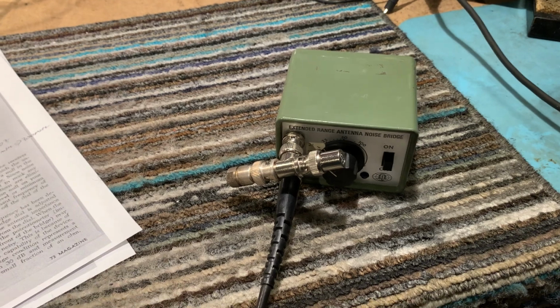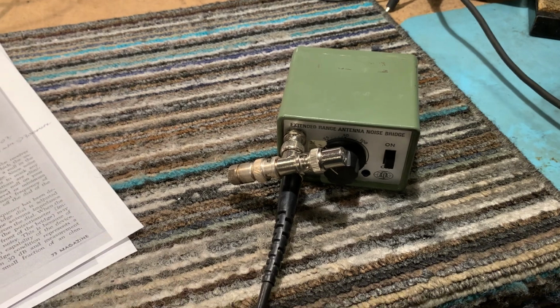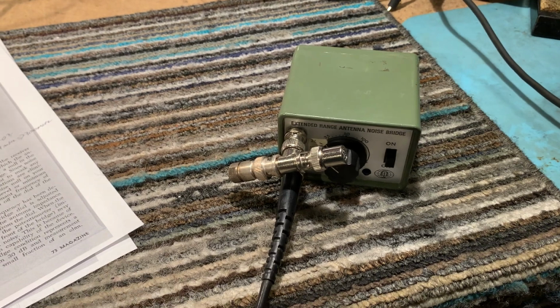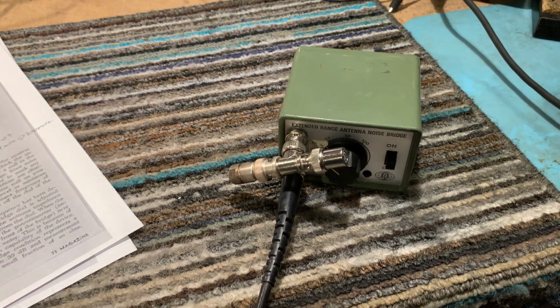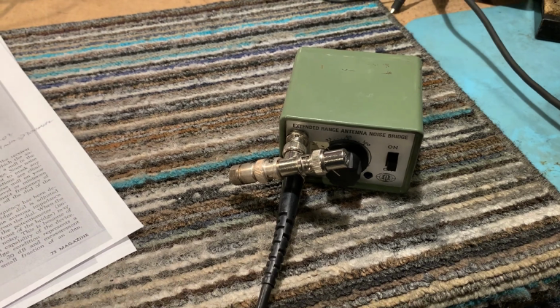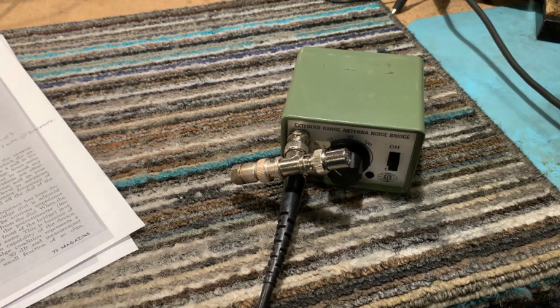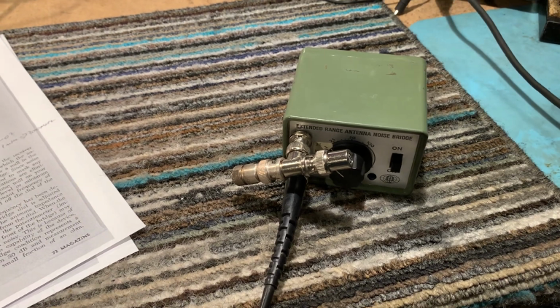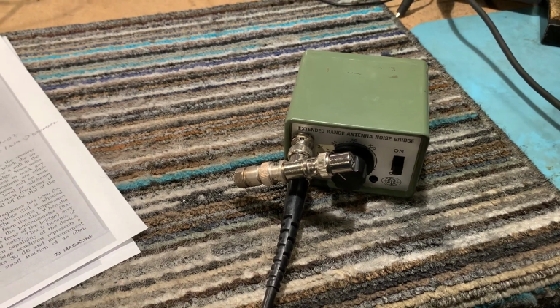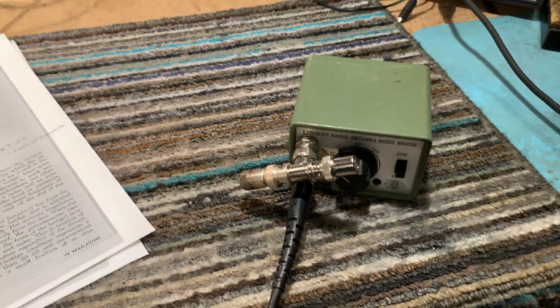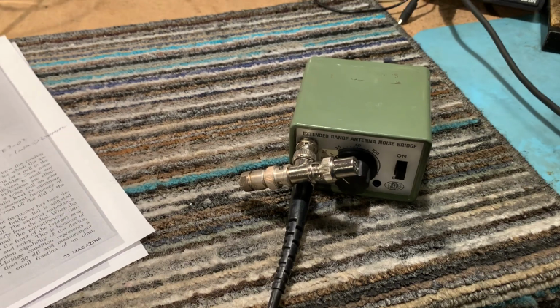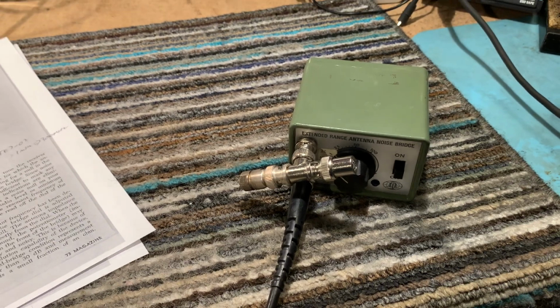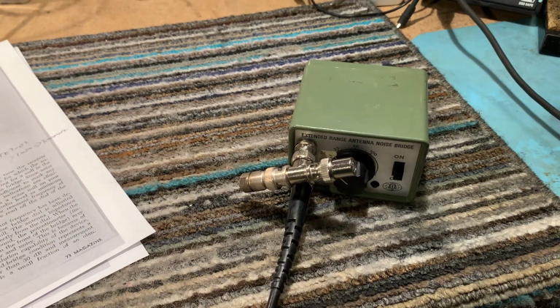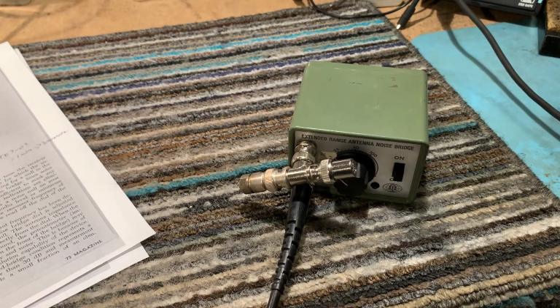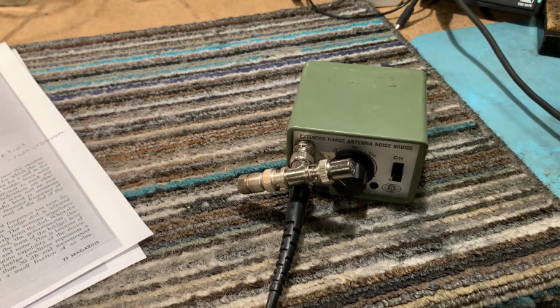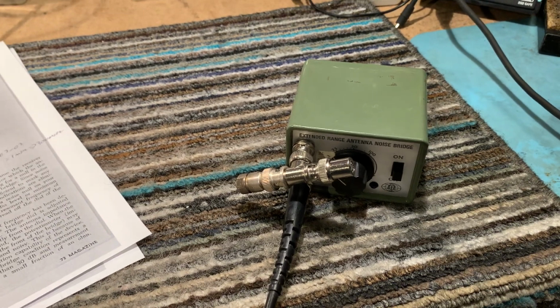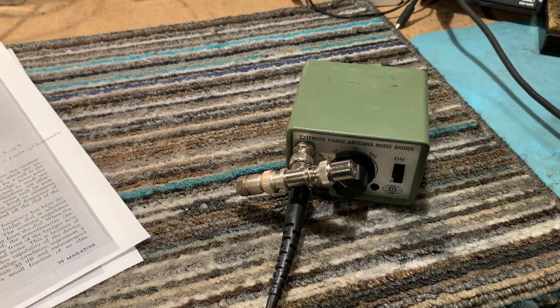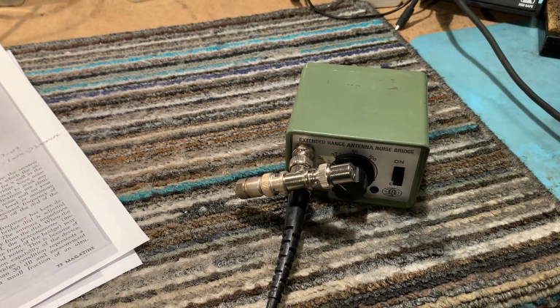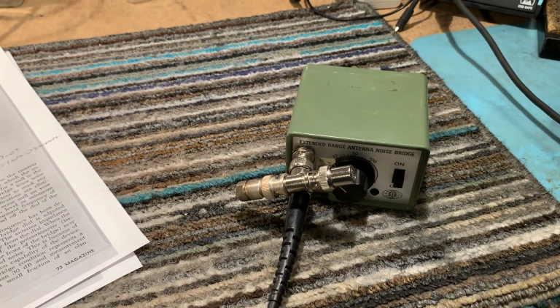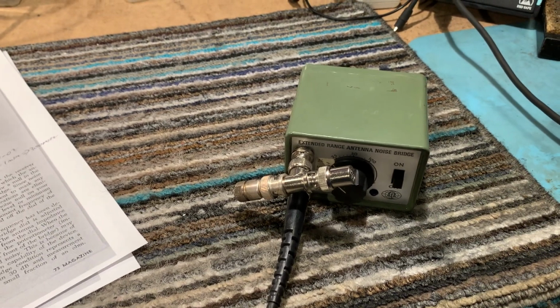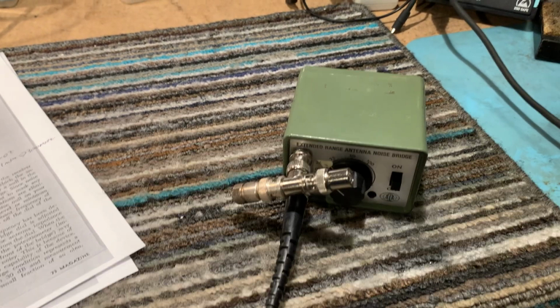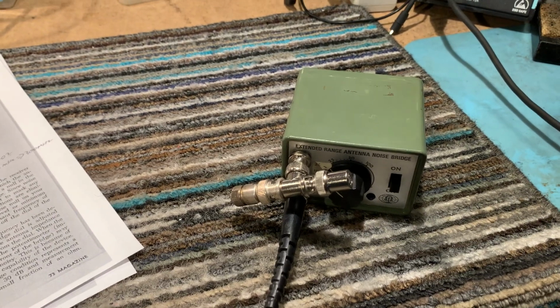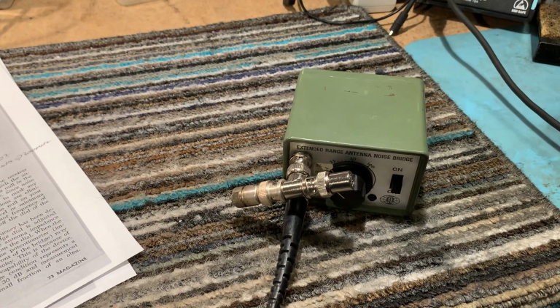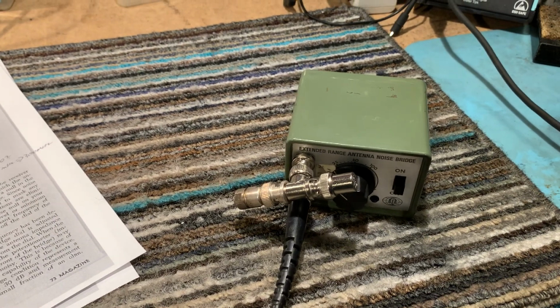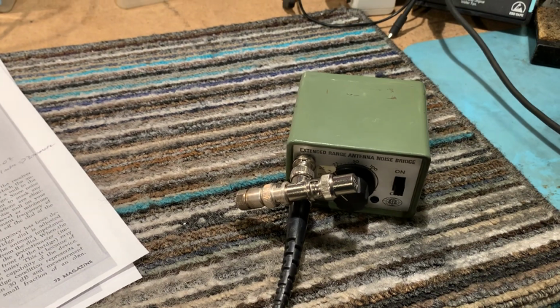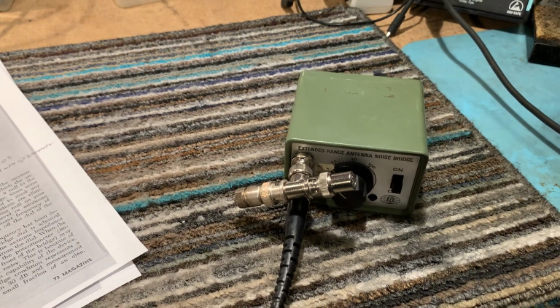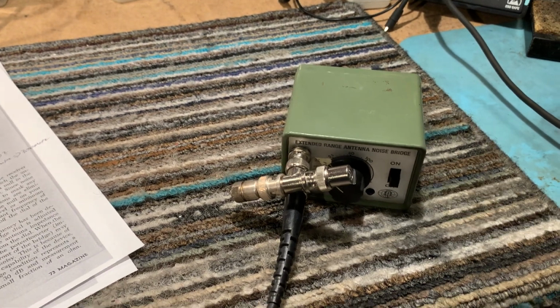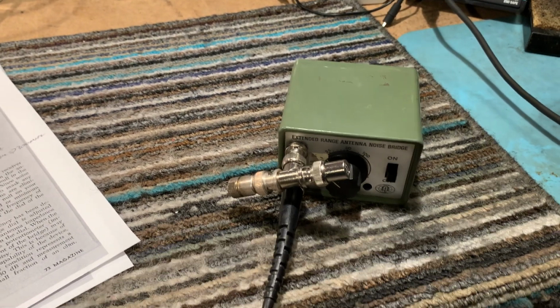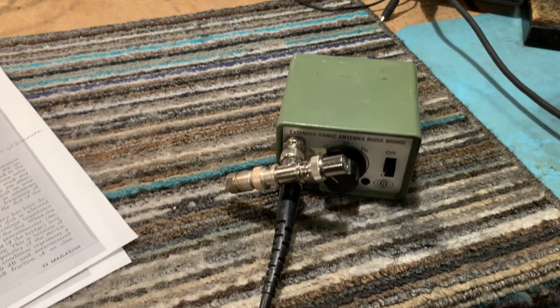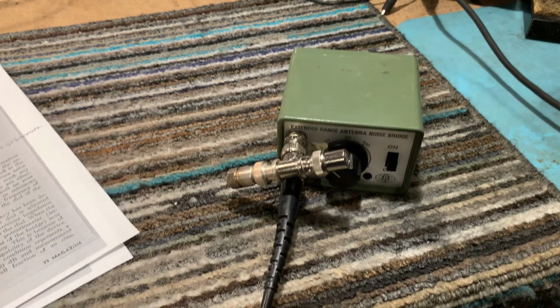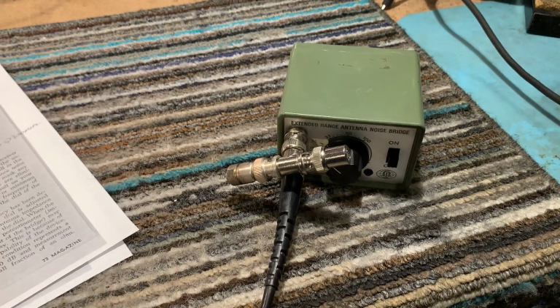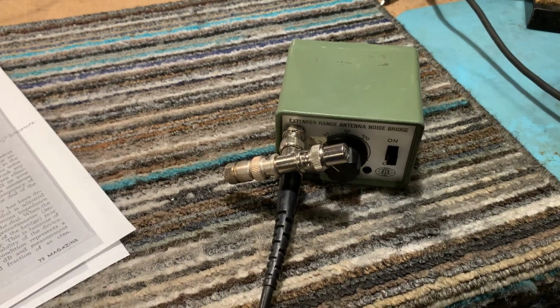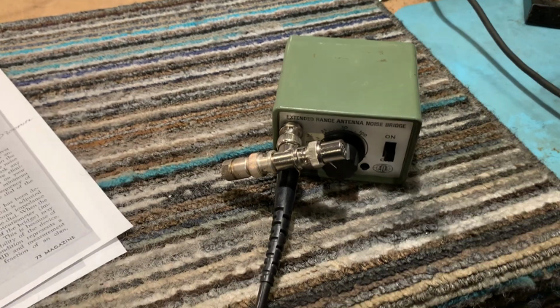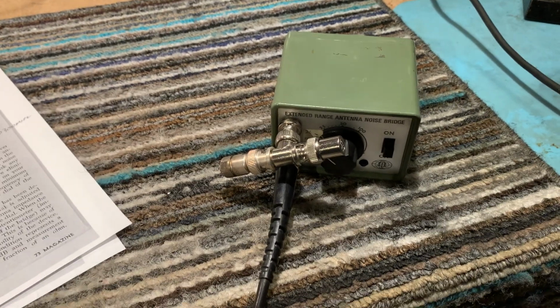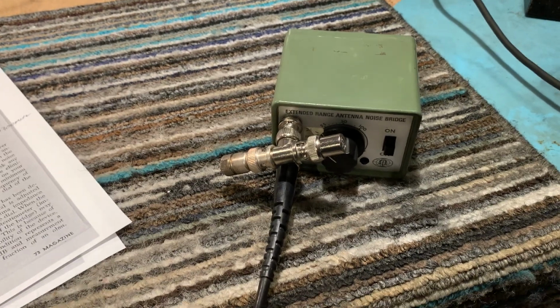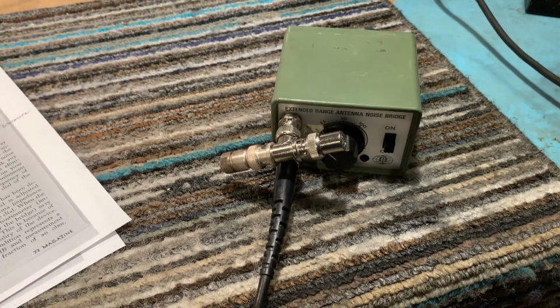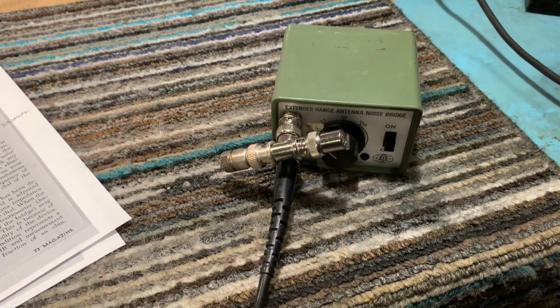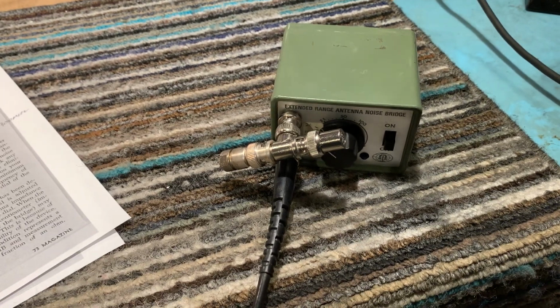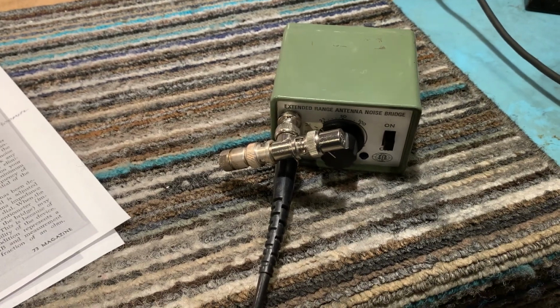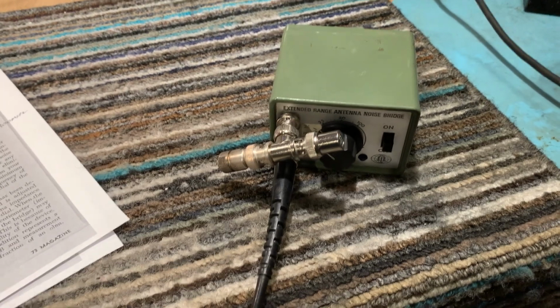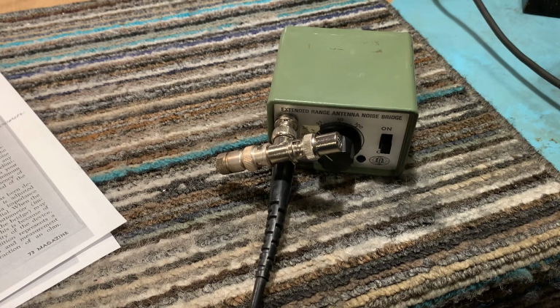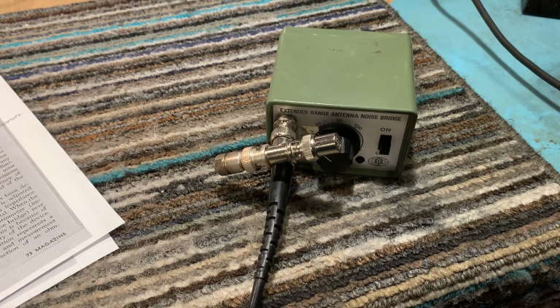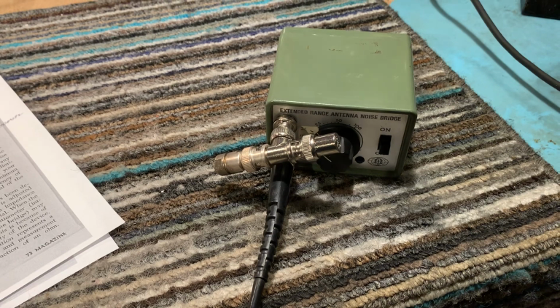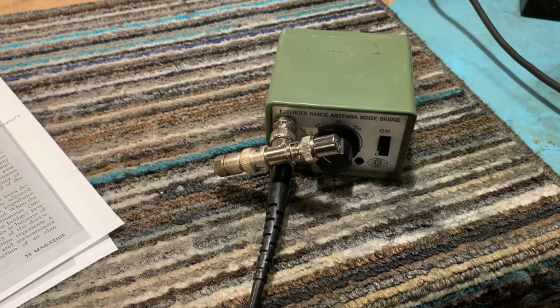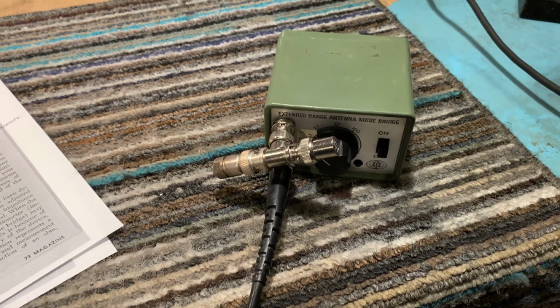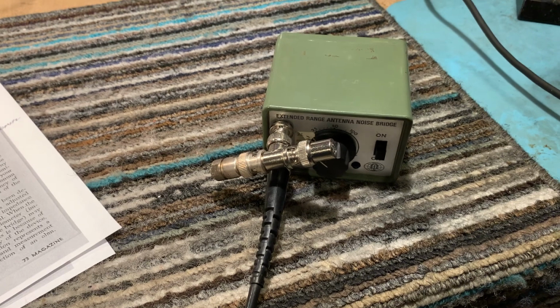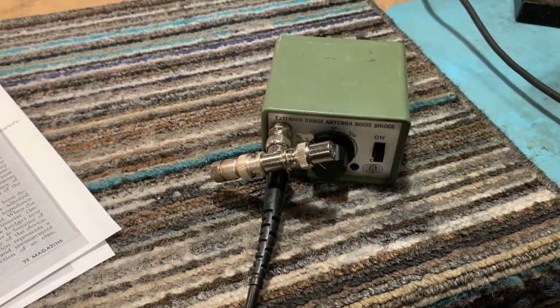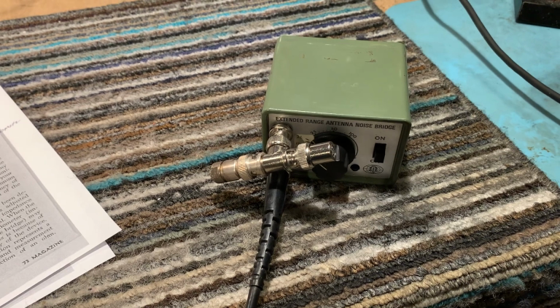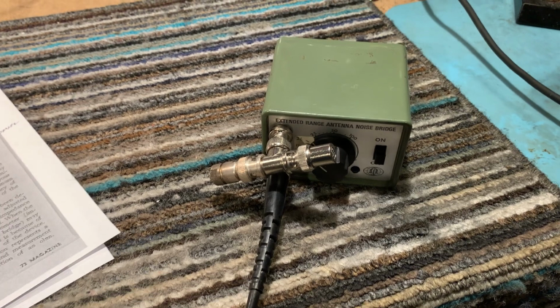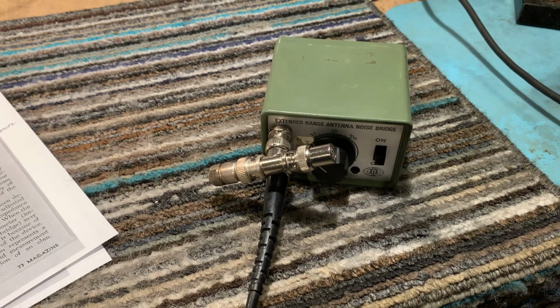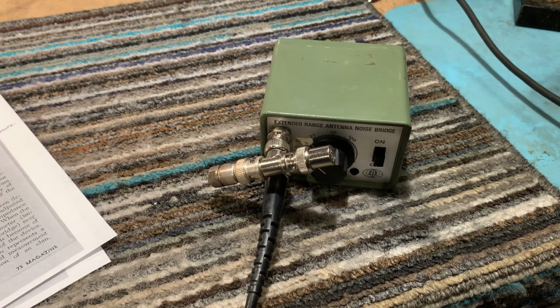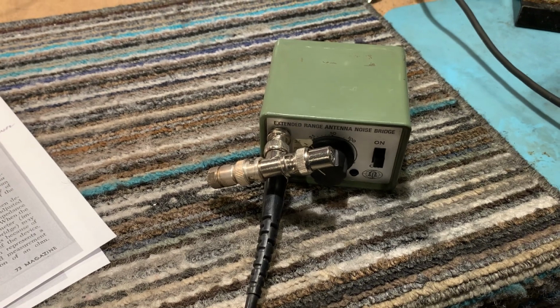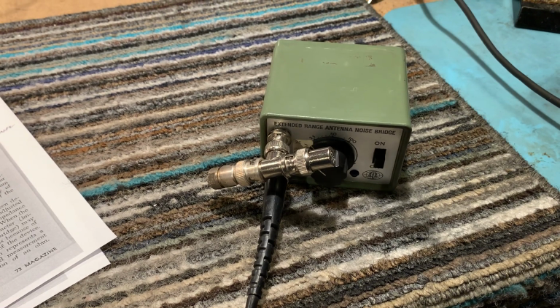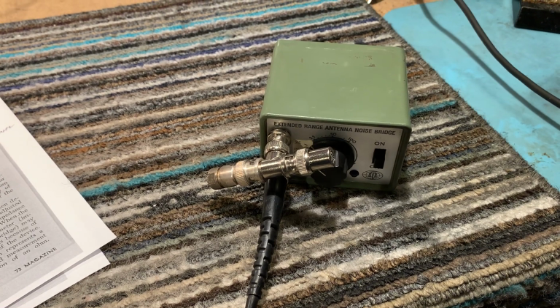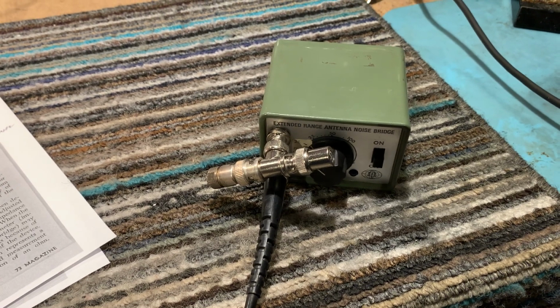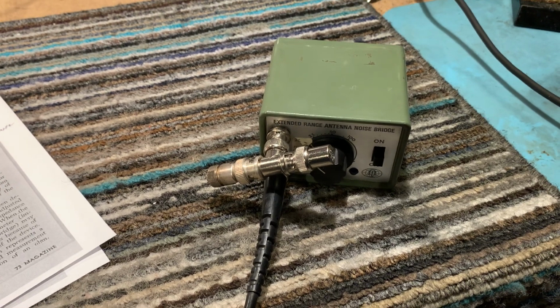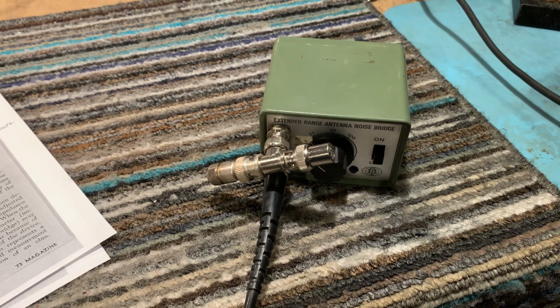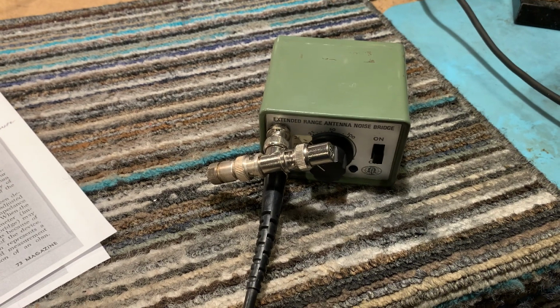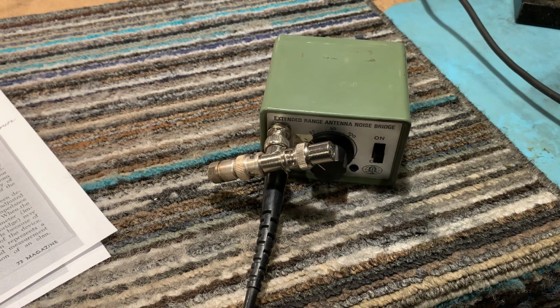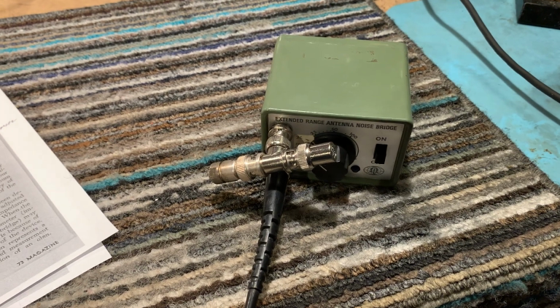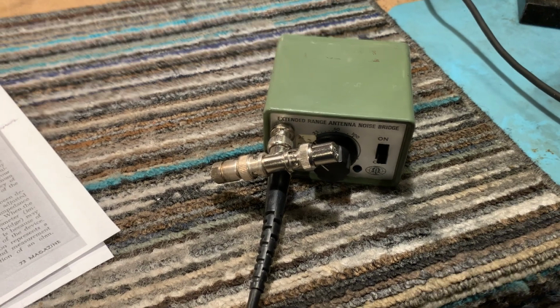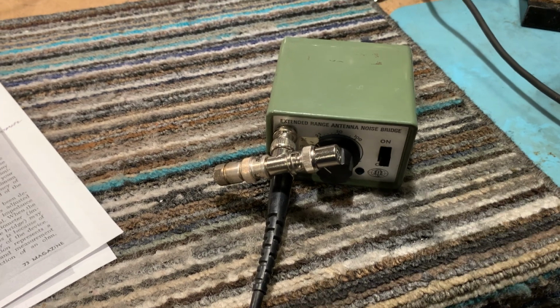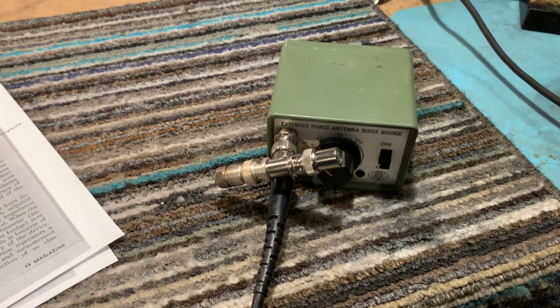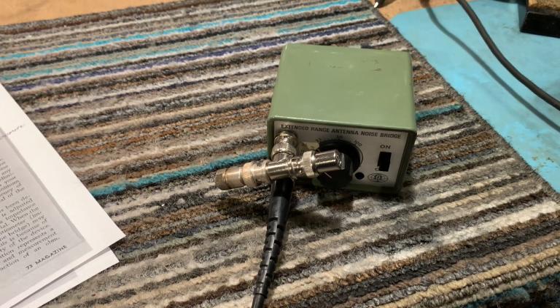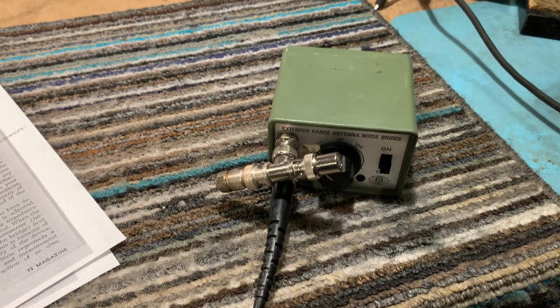Anyway, just thought I'd do a little demonstration. It's a nice neat little gadget. I've got plenty of other things in the shack that will do the same job these days, but it's quite neat and it's quite a good noise generator.